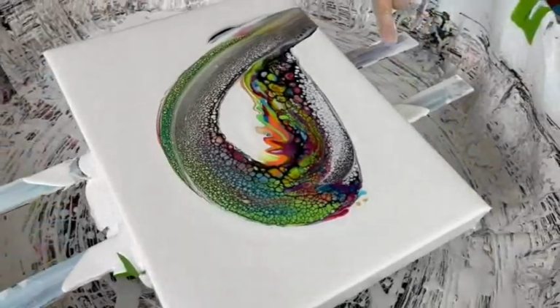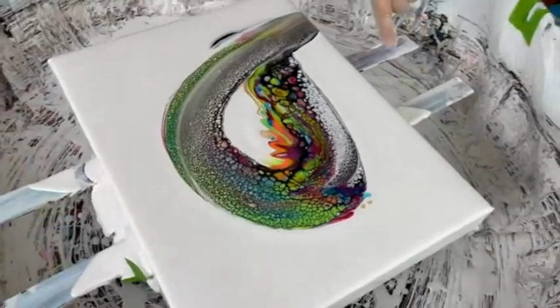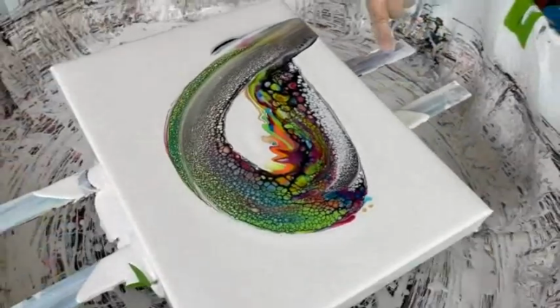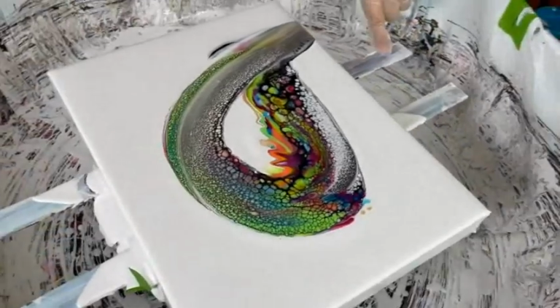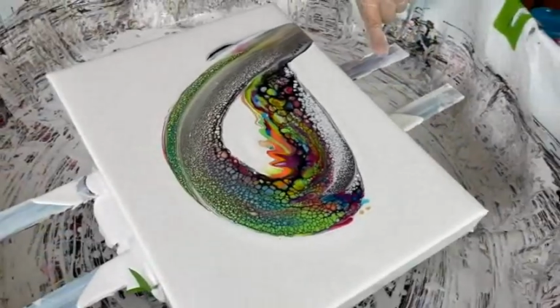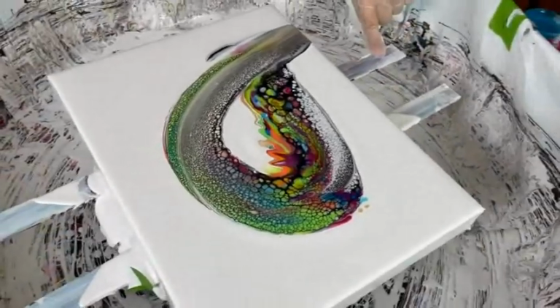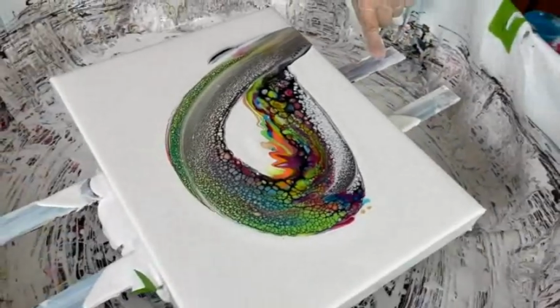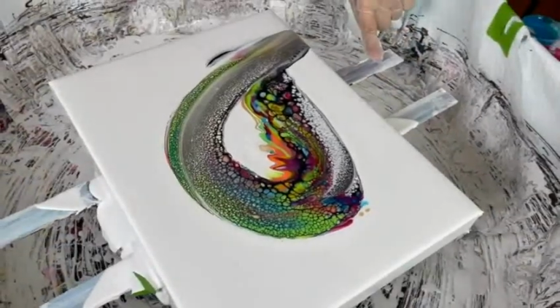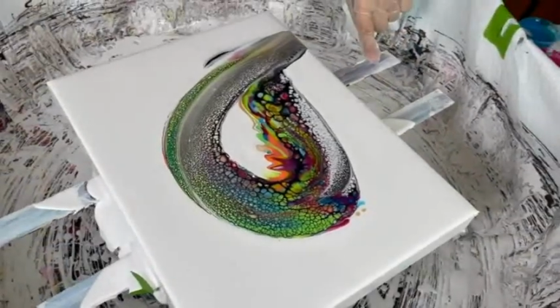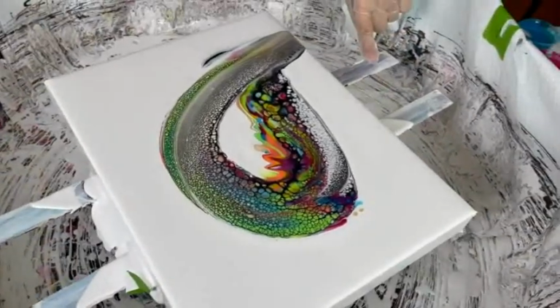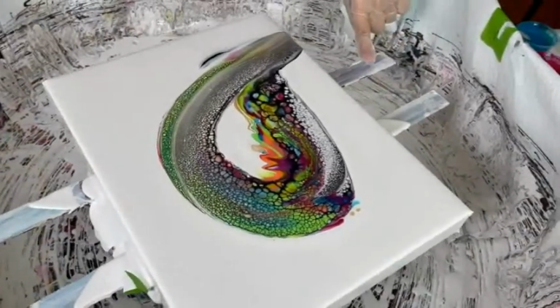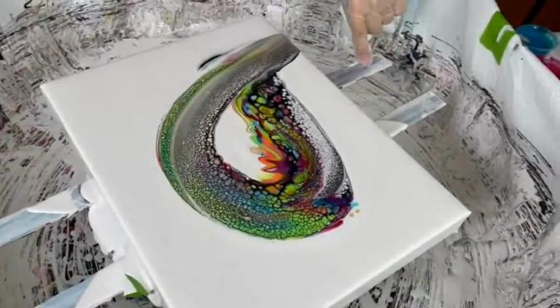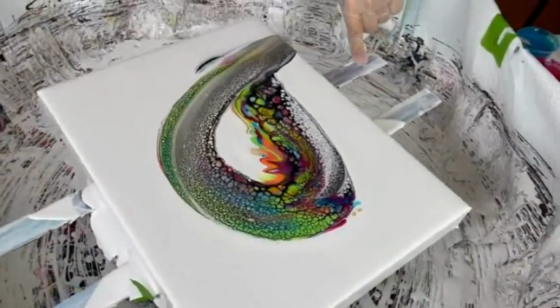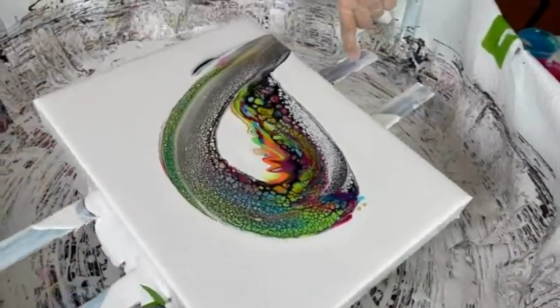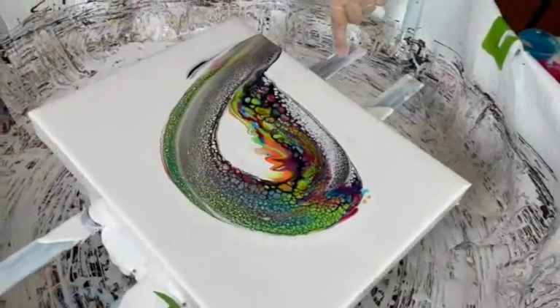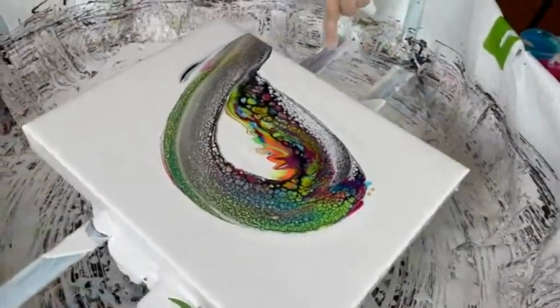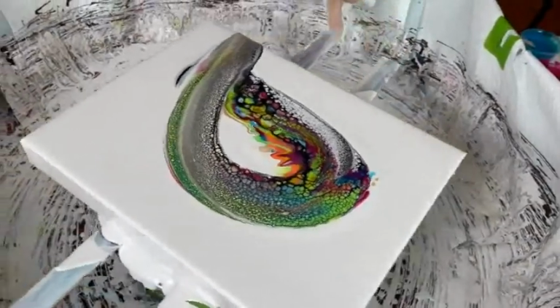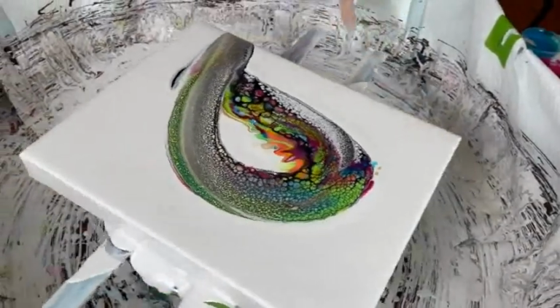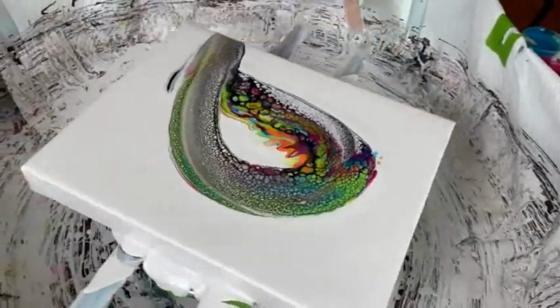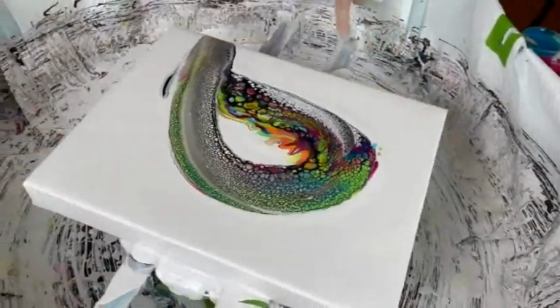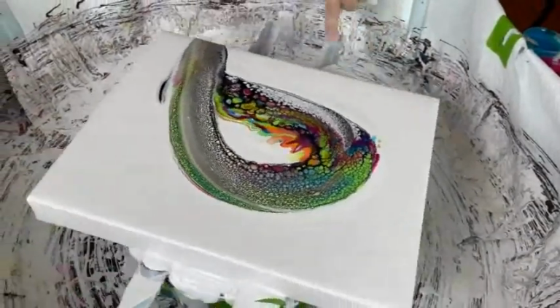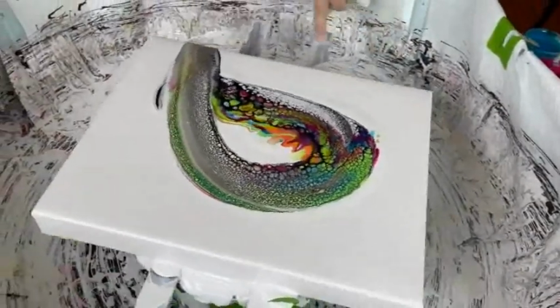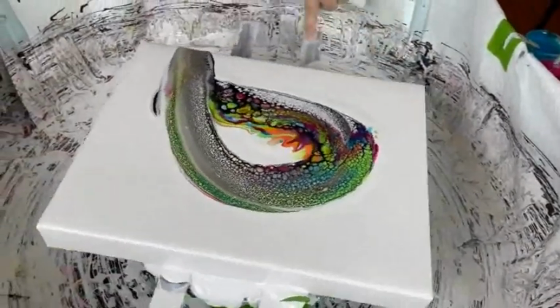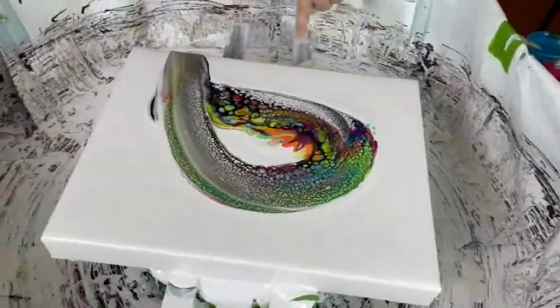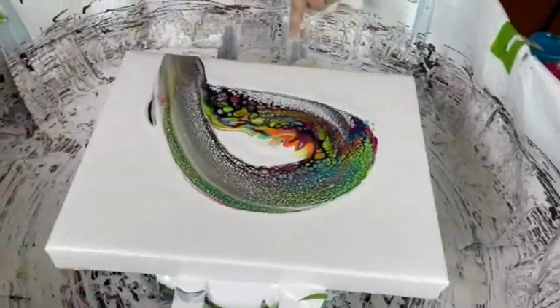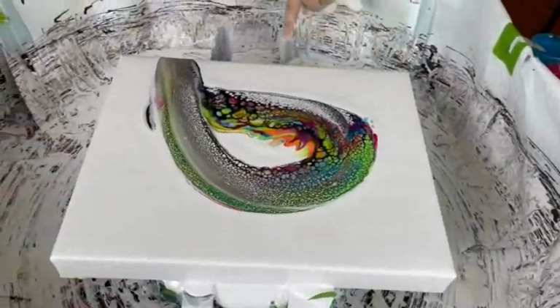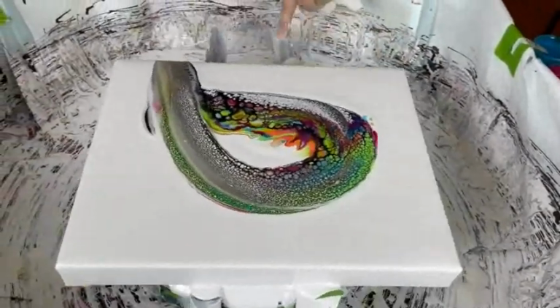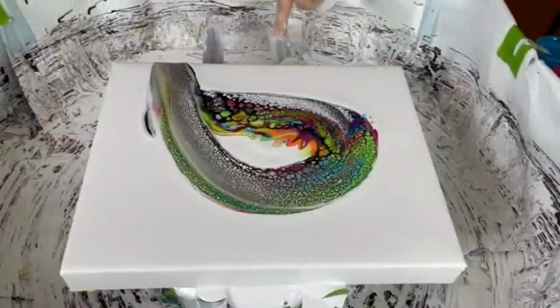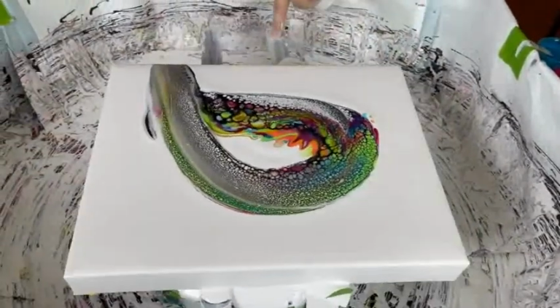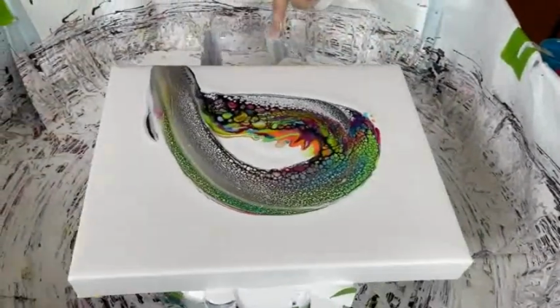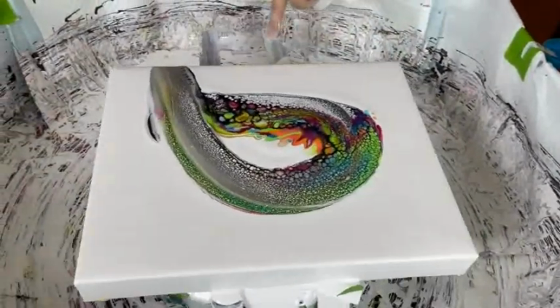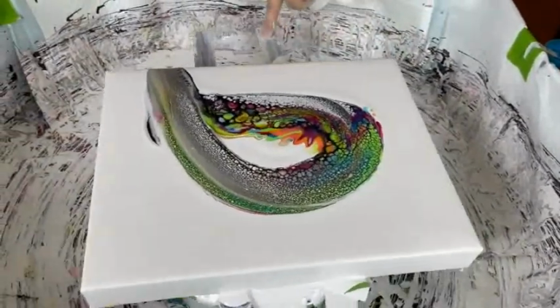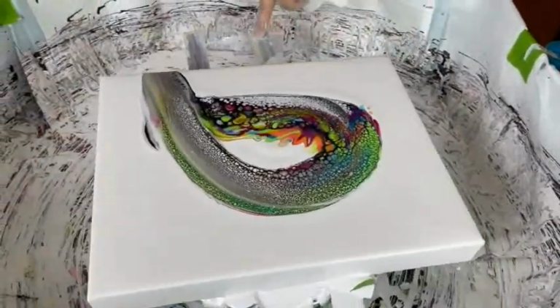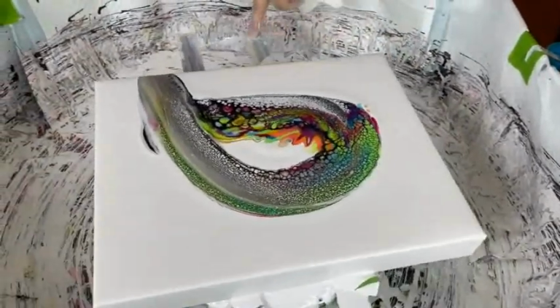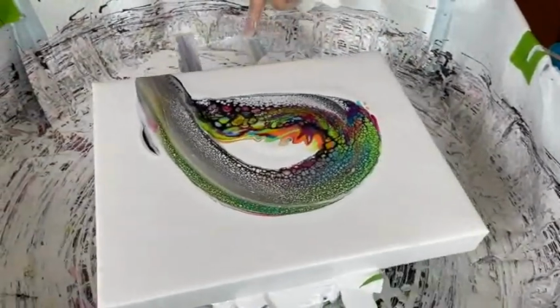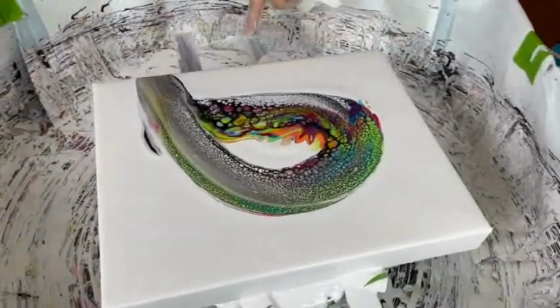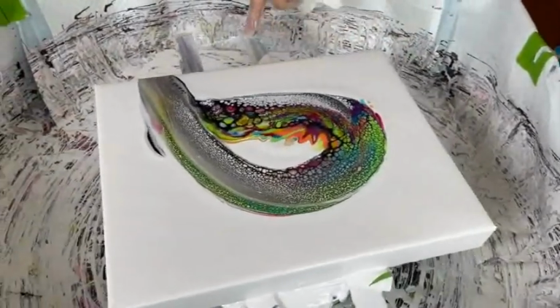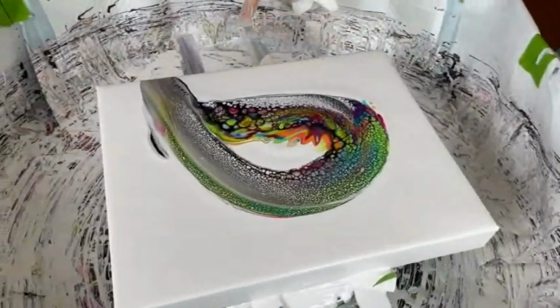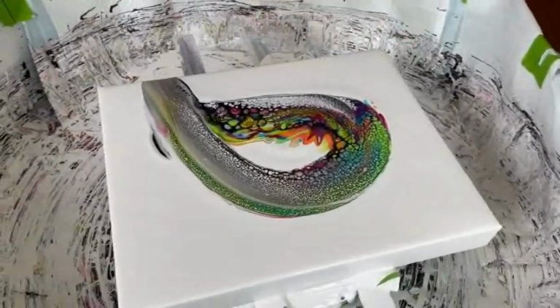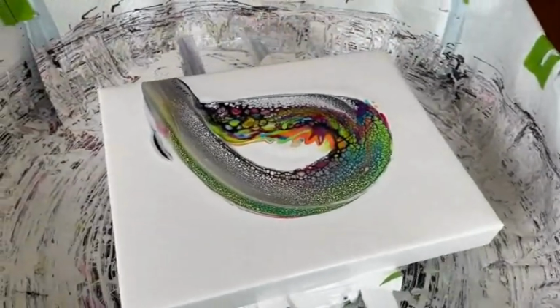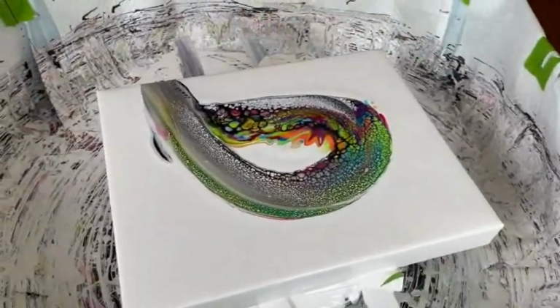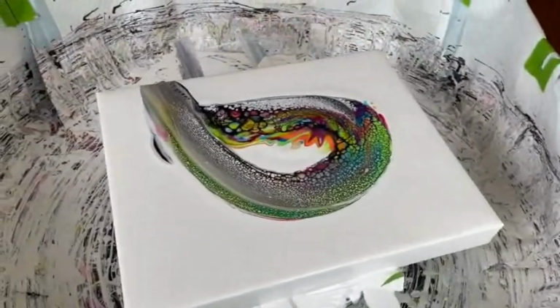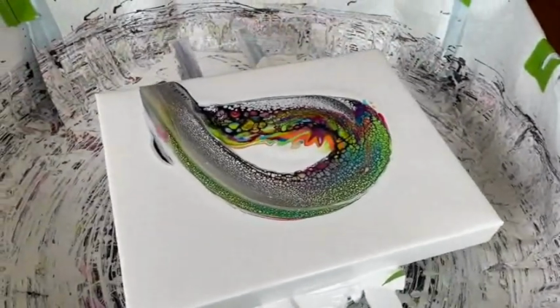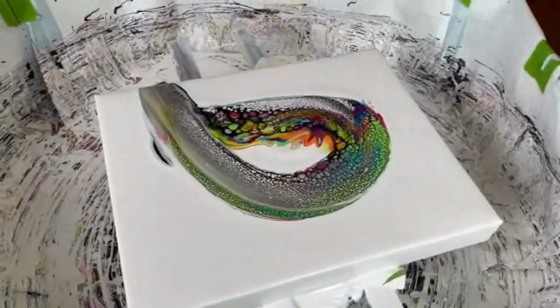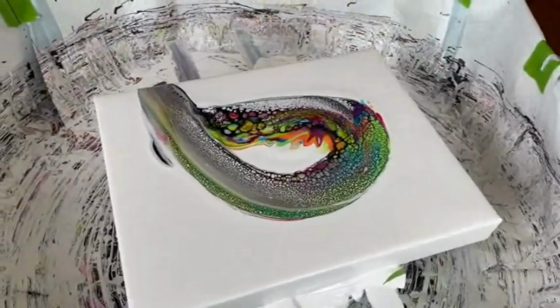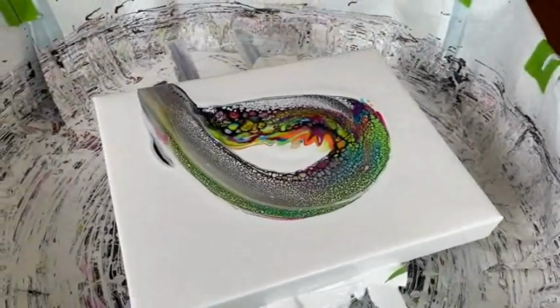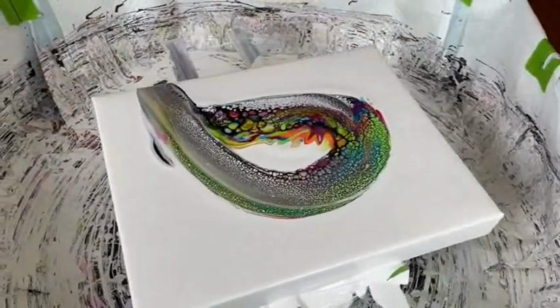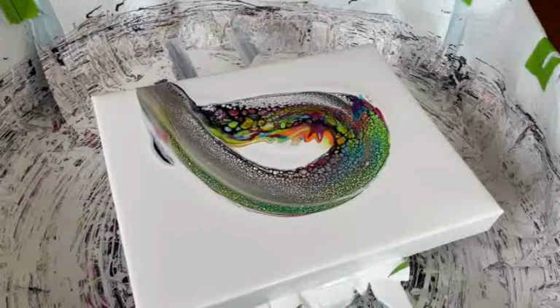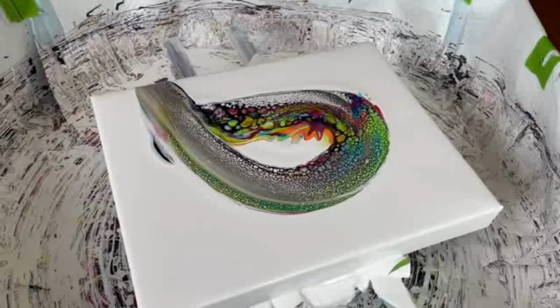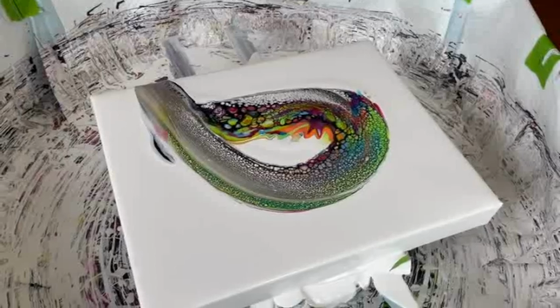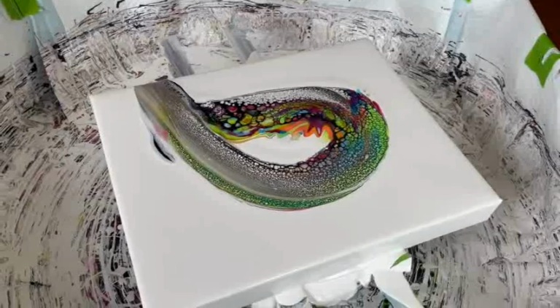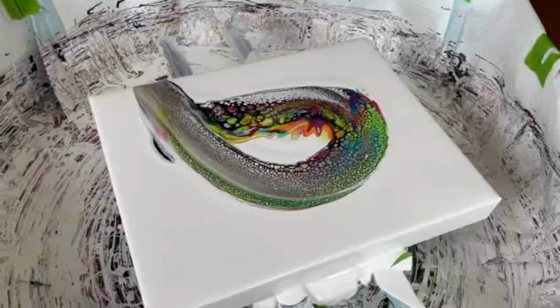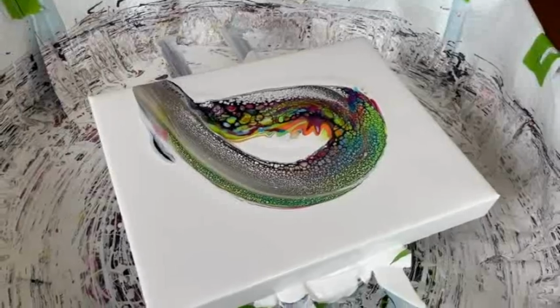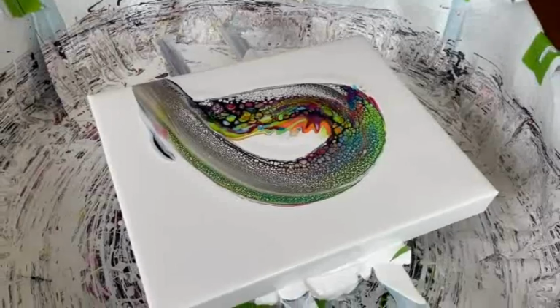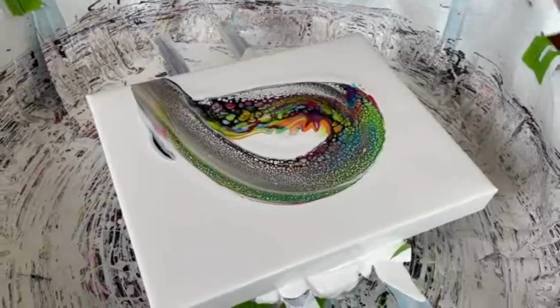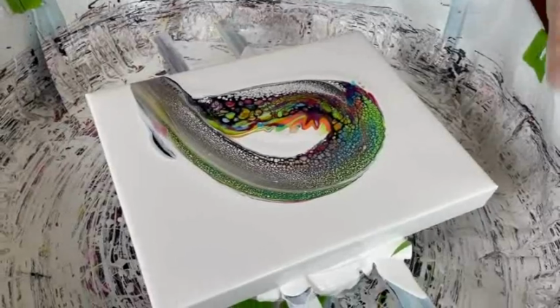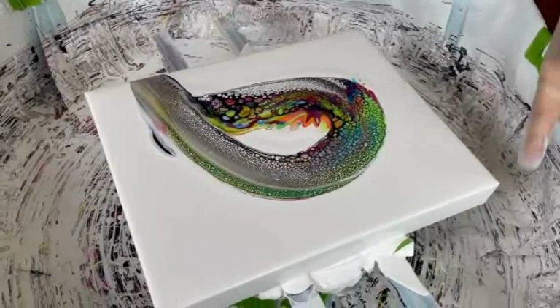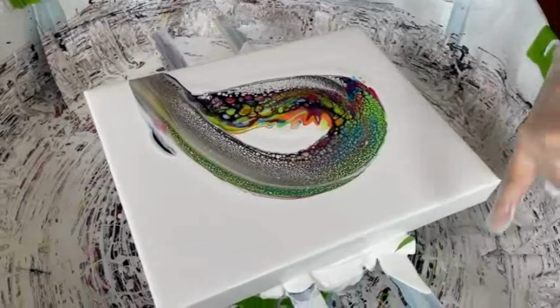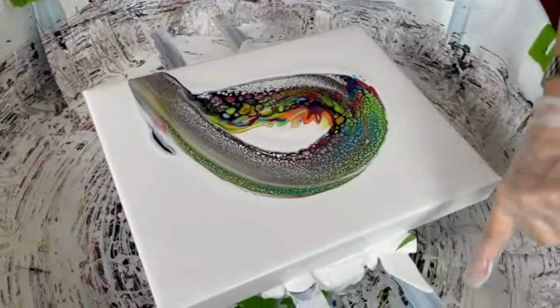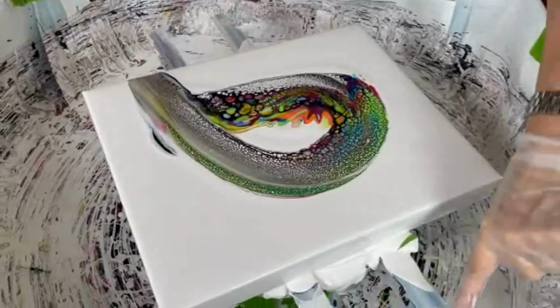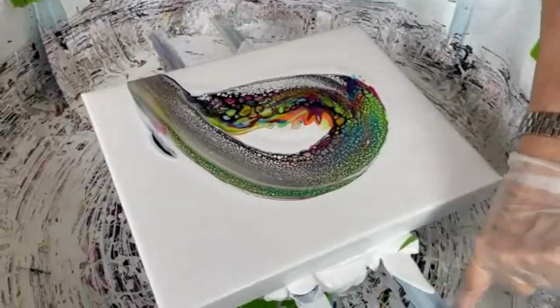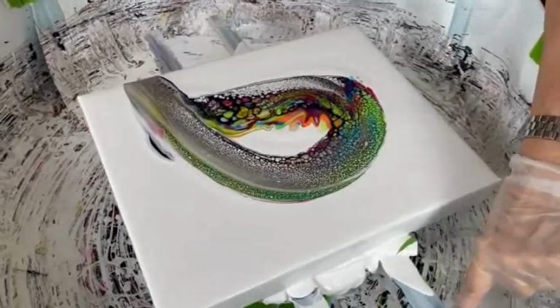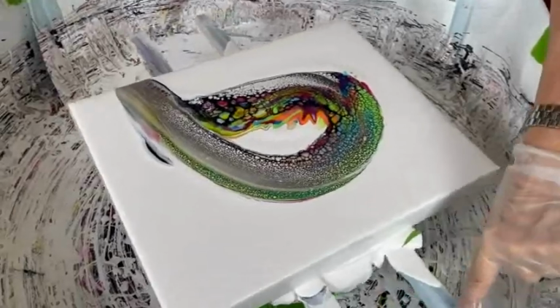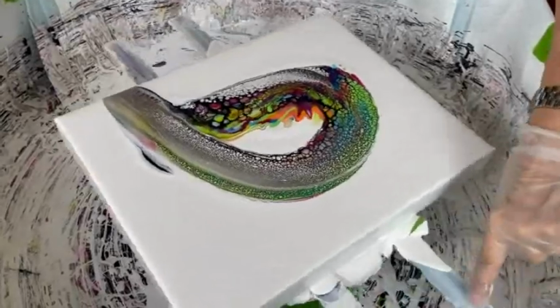Kathy uses the straw to not only bring up some colors that were underneath the cell activator and some excess cell activator, but also to spread the colors out in the areas that she wants. Now we're going to do a little ruck and fill.